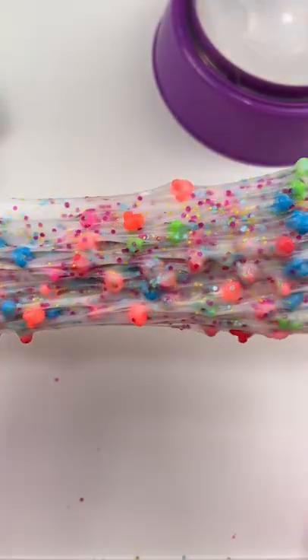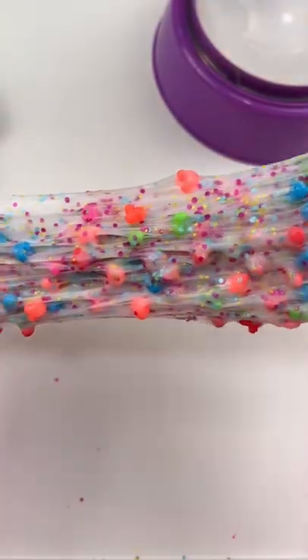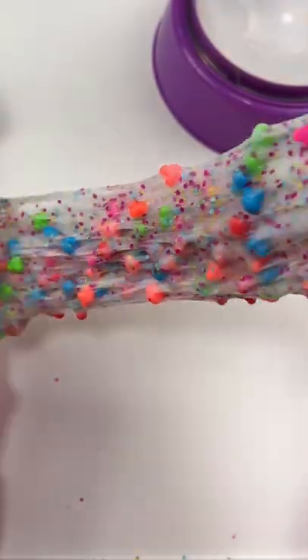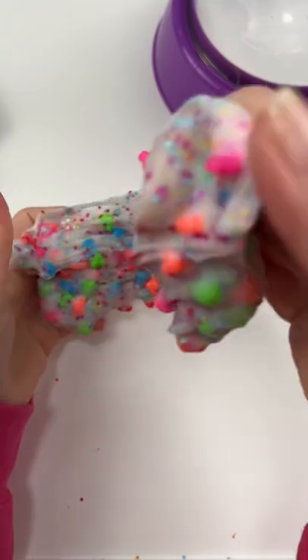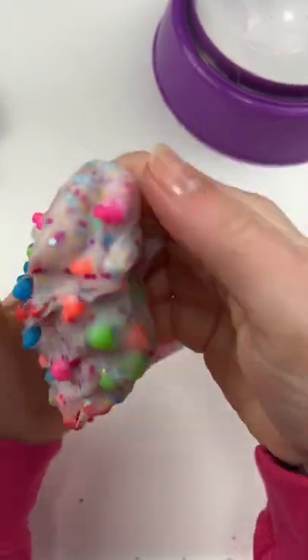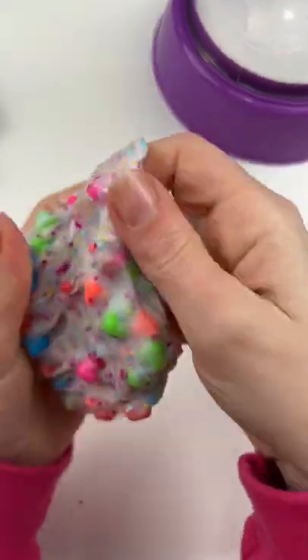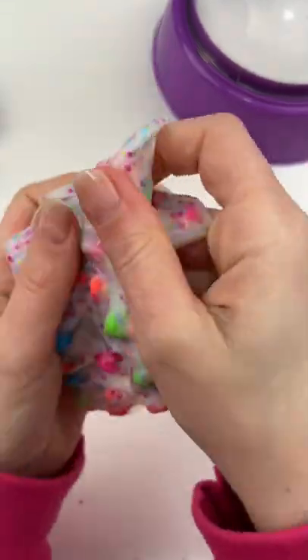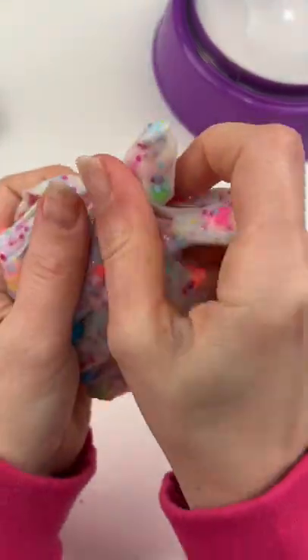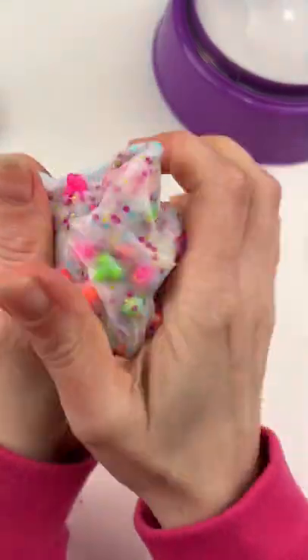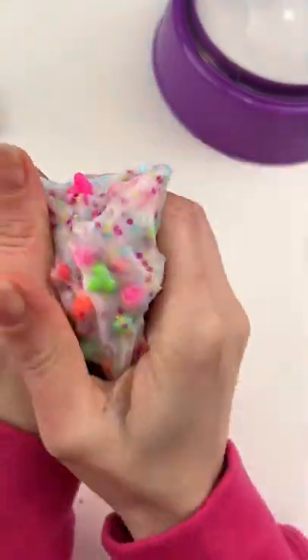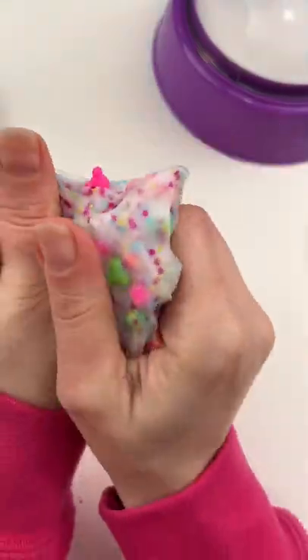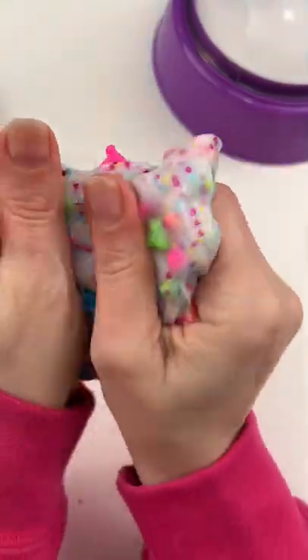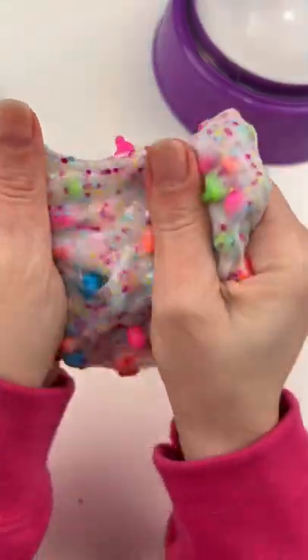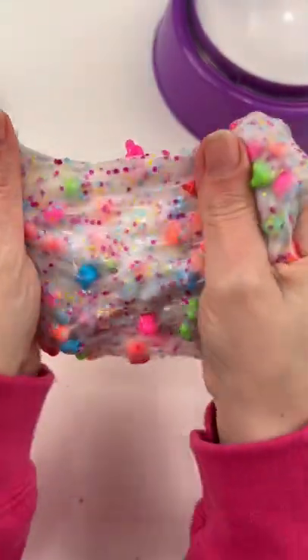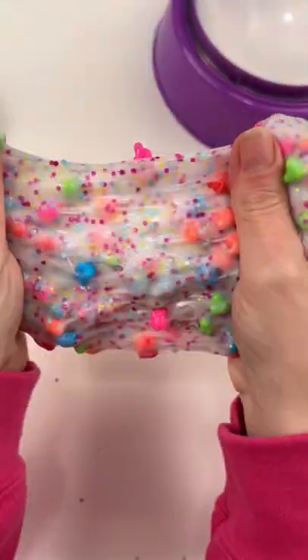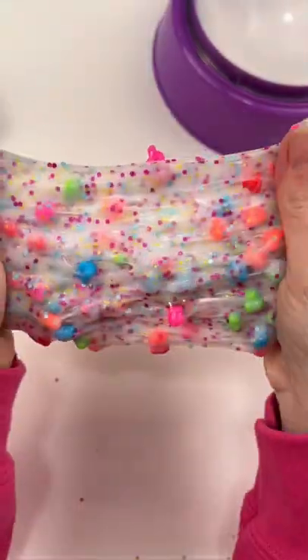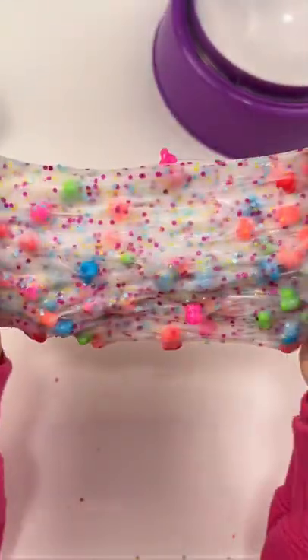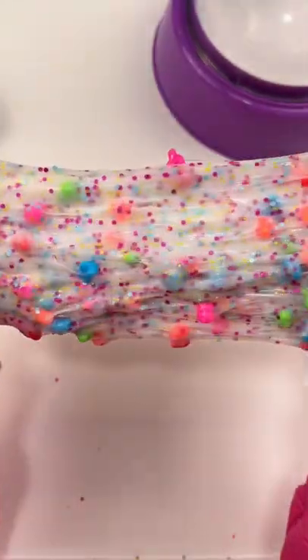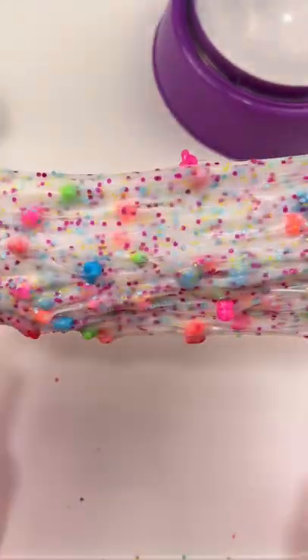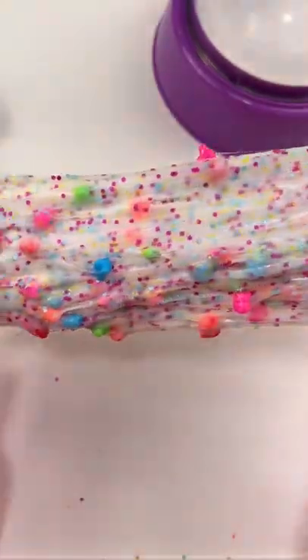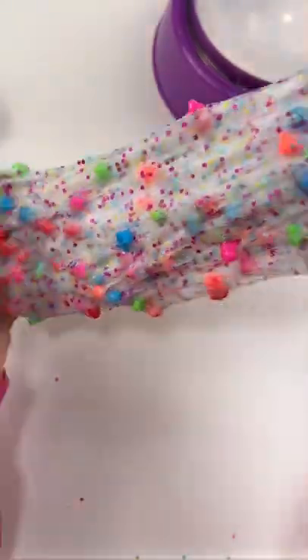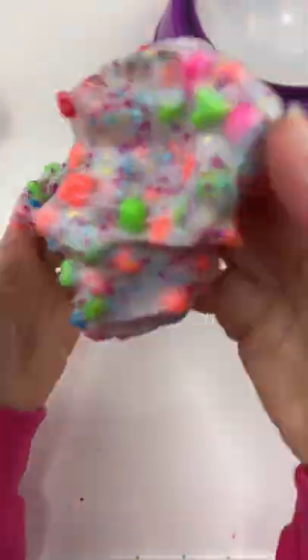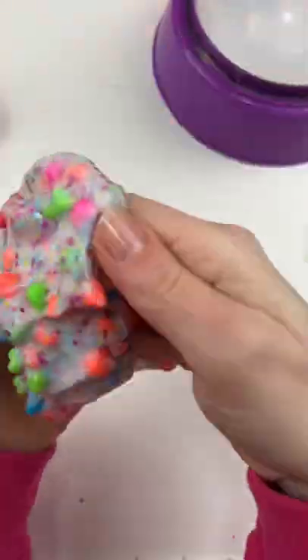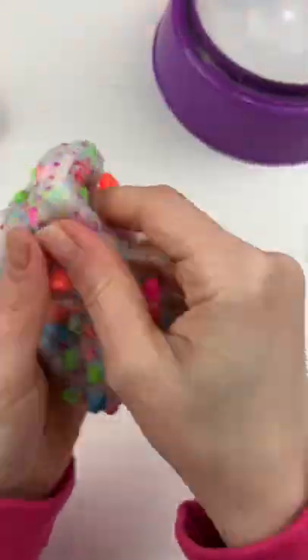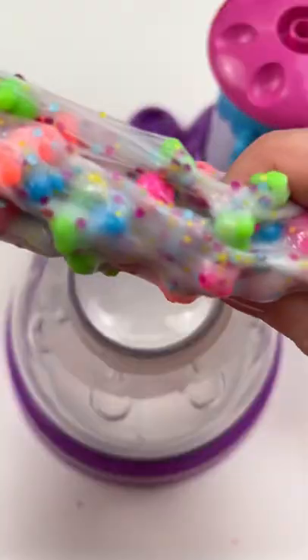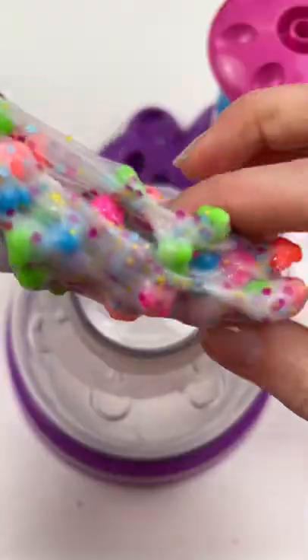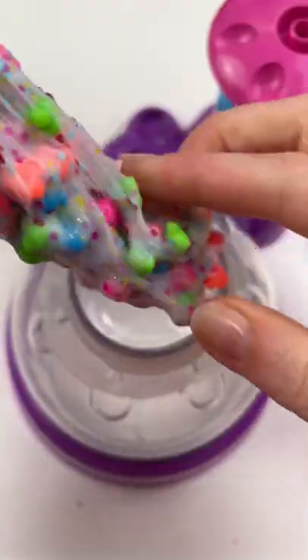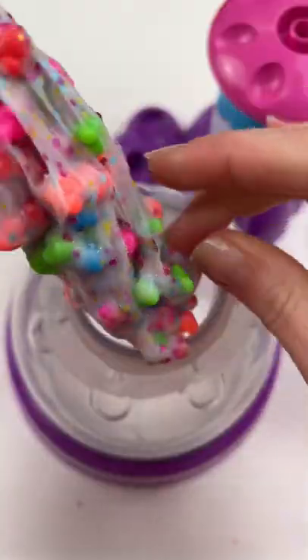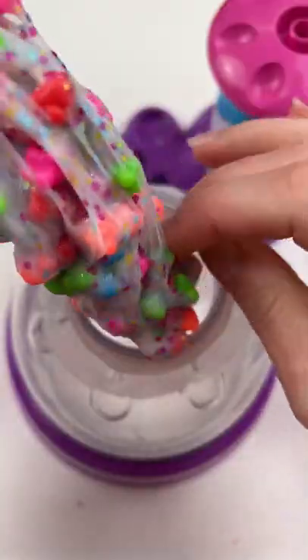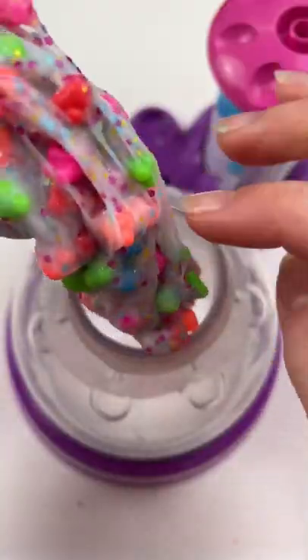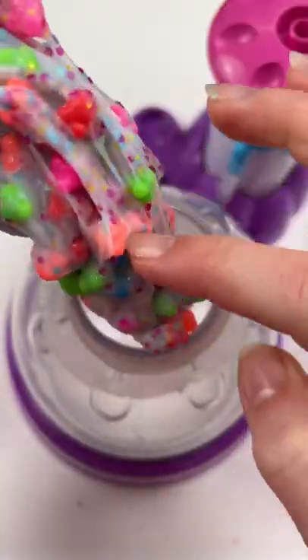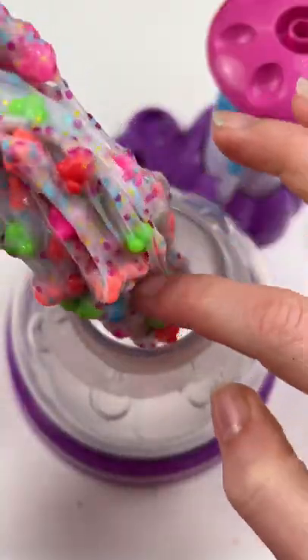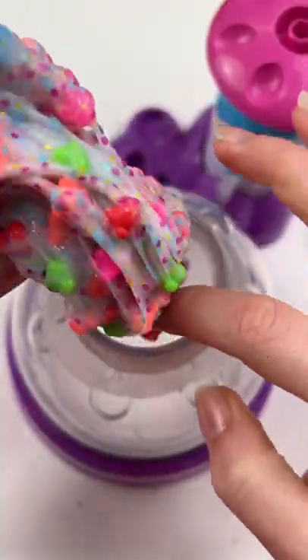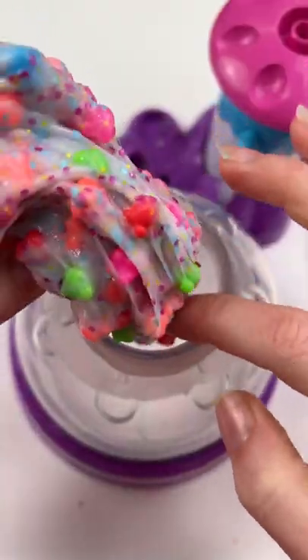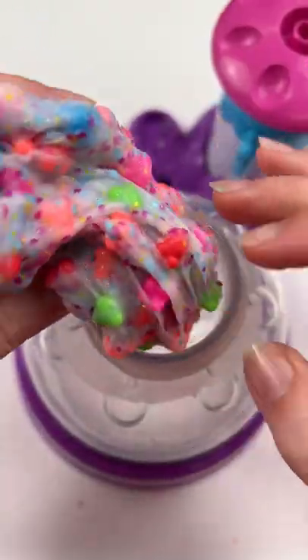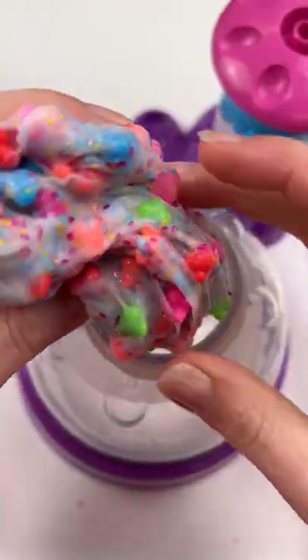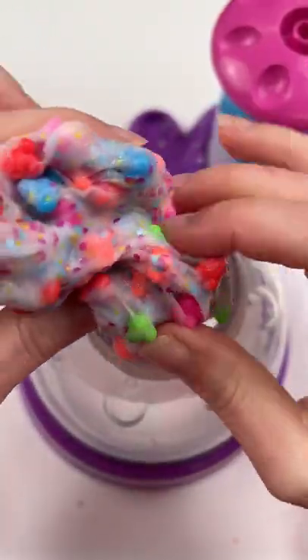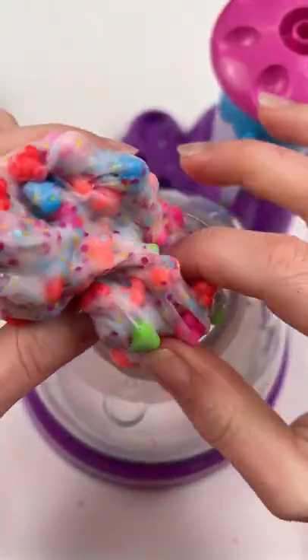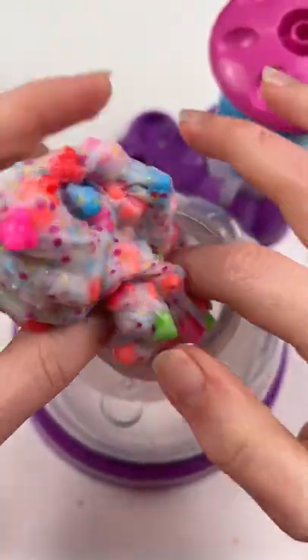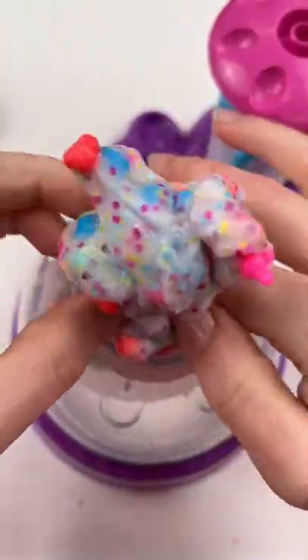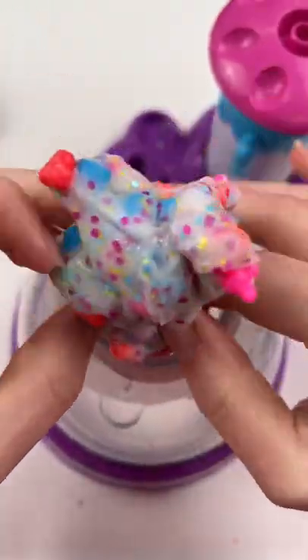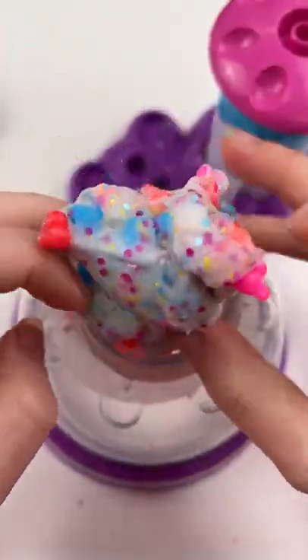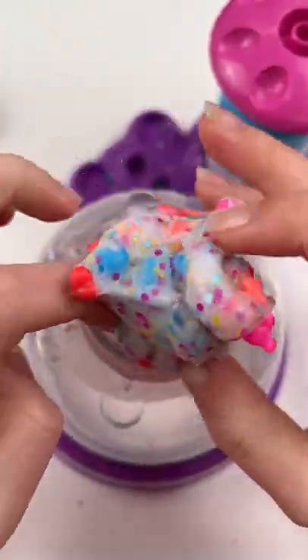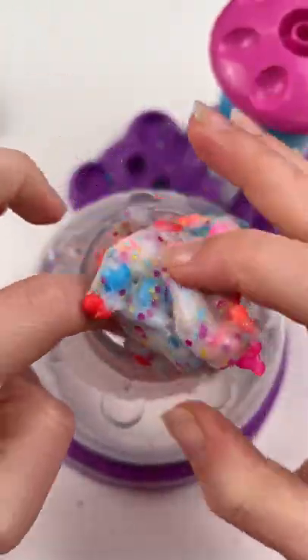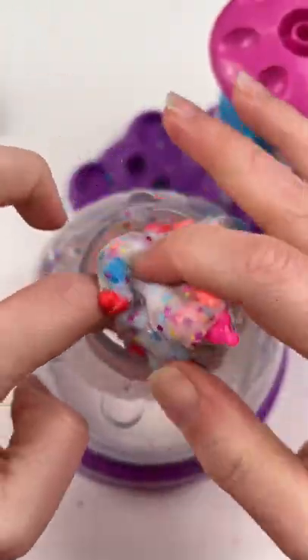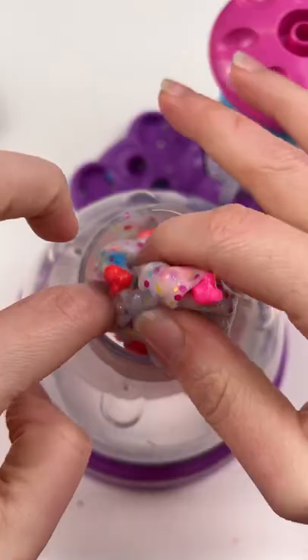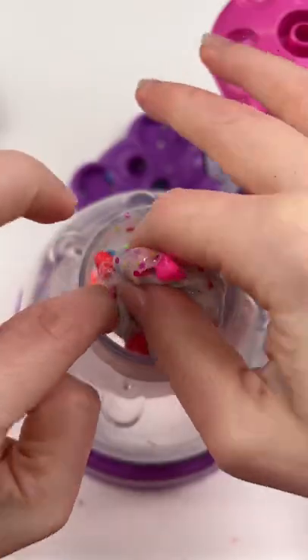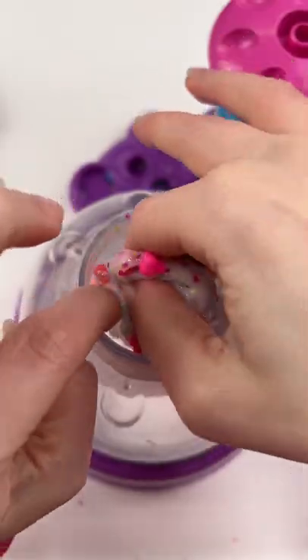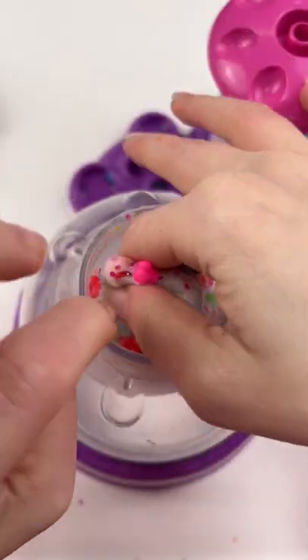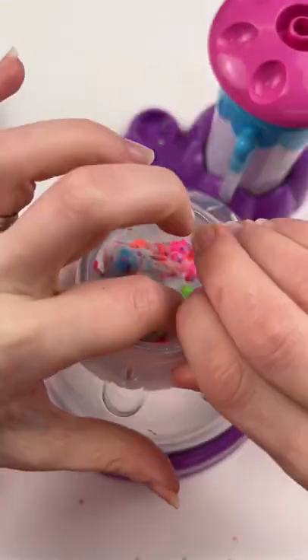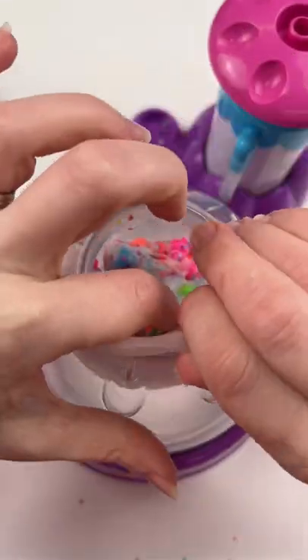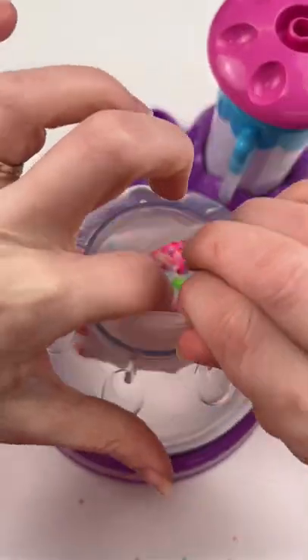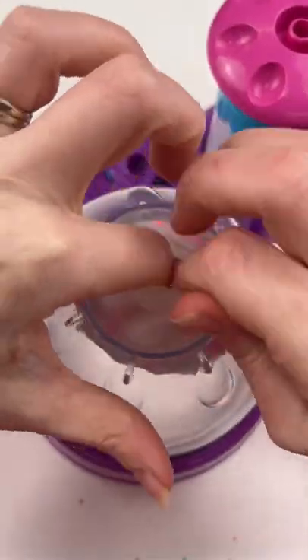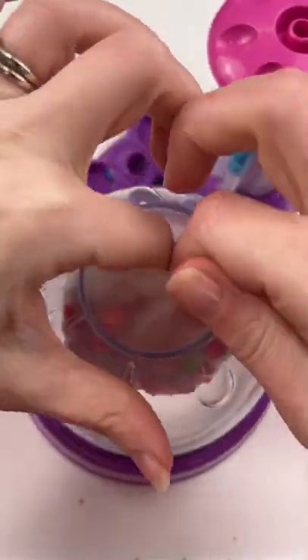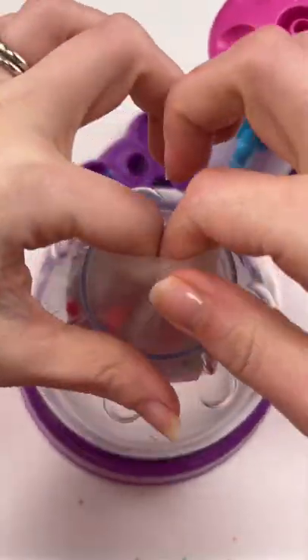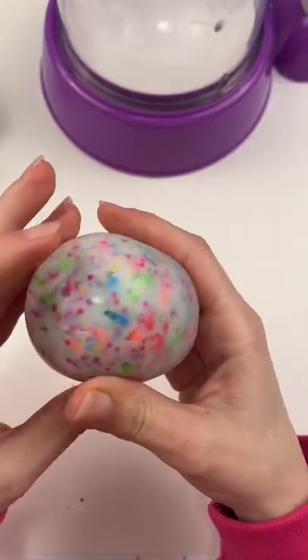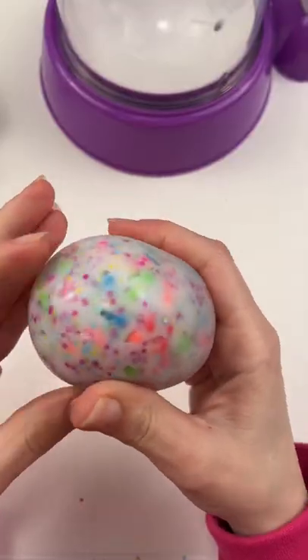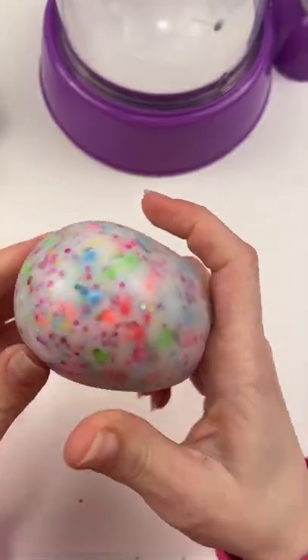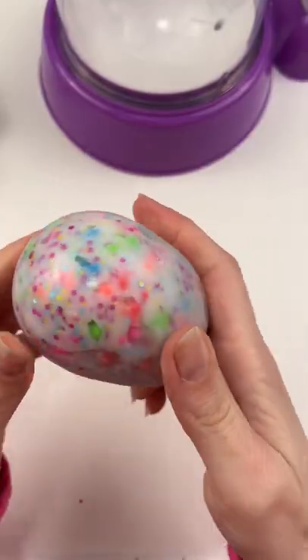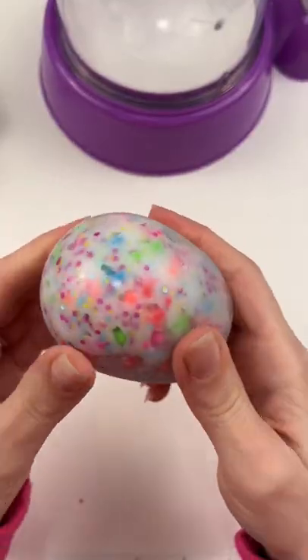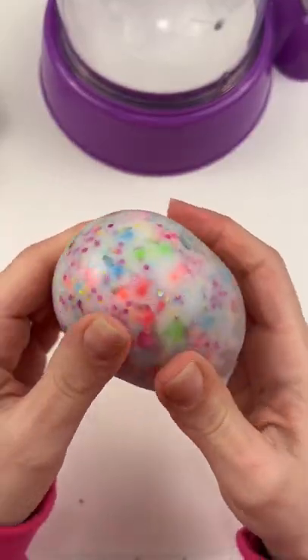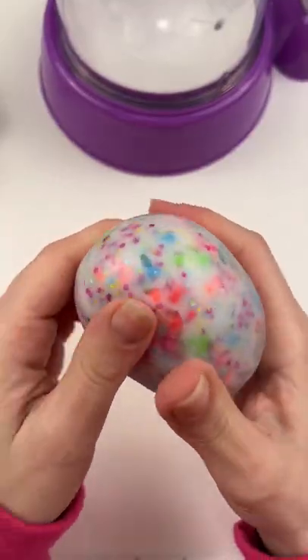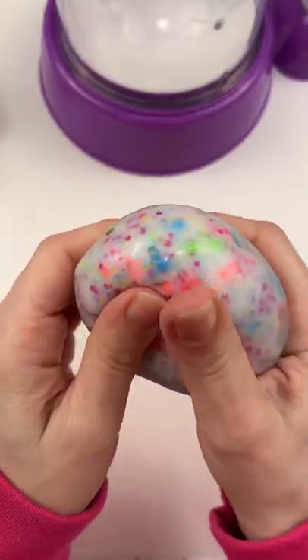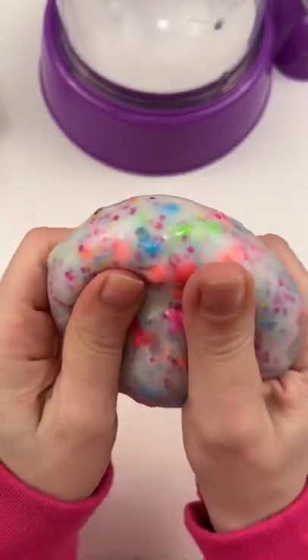You guys, this slime is really cool. I didn't know how I'd like it since it wasn't clear, but we're going to get it all down in the machine and get it off and take a look.